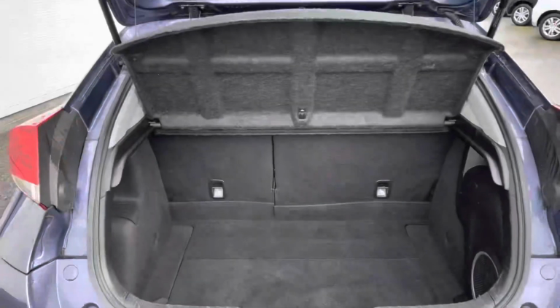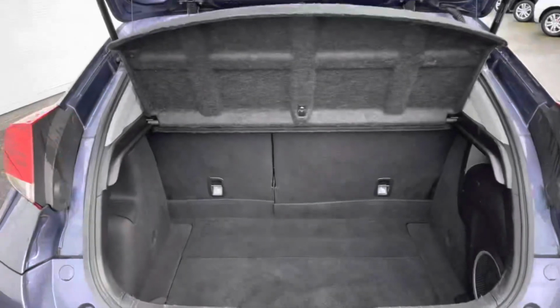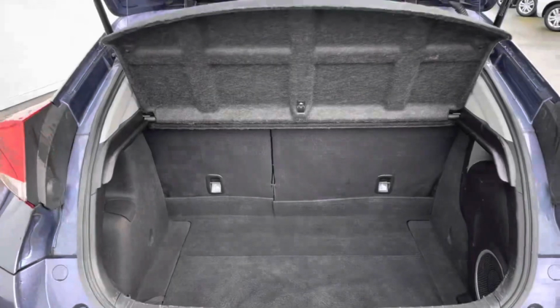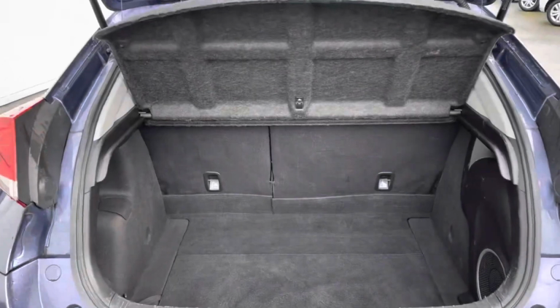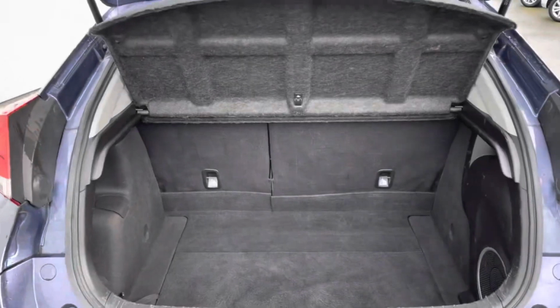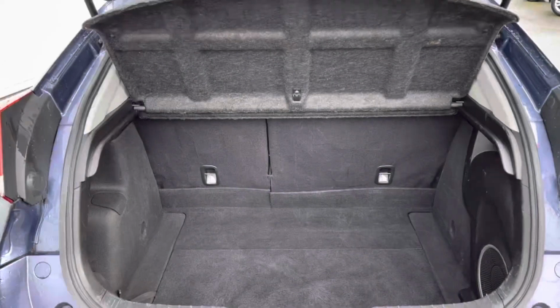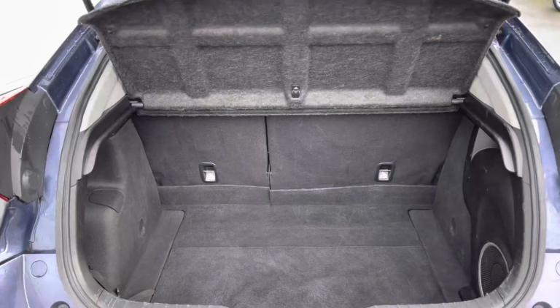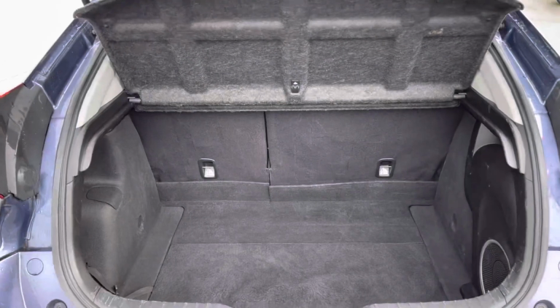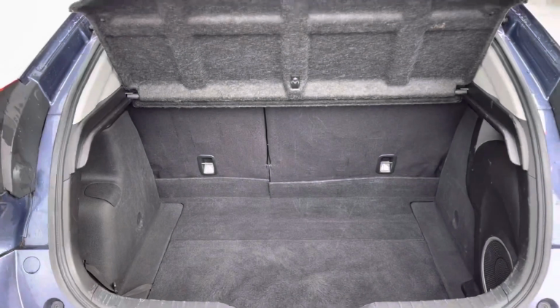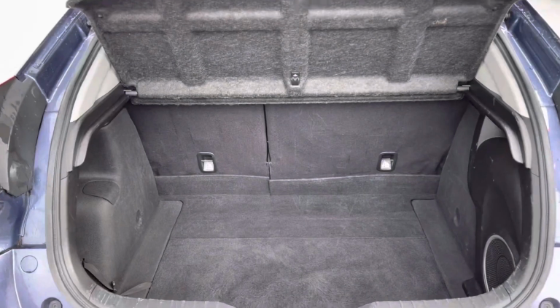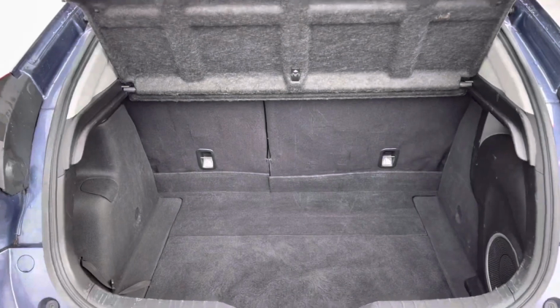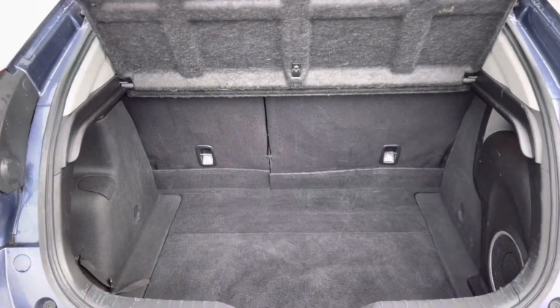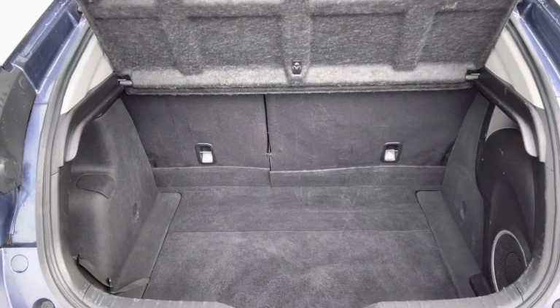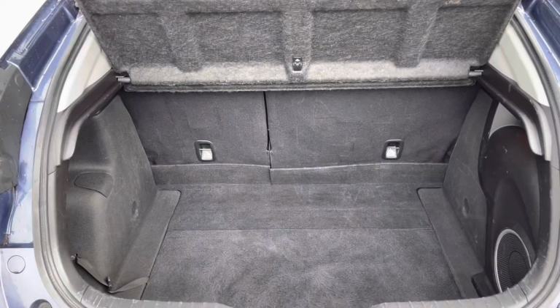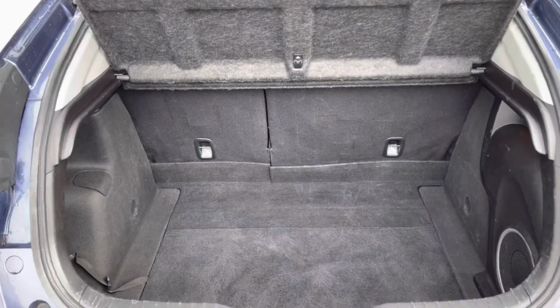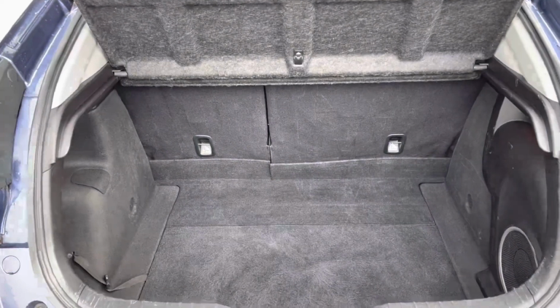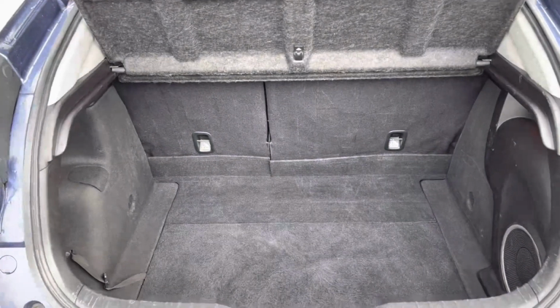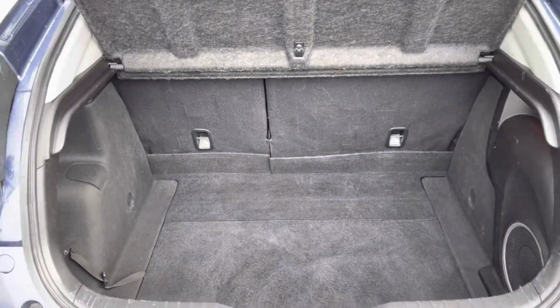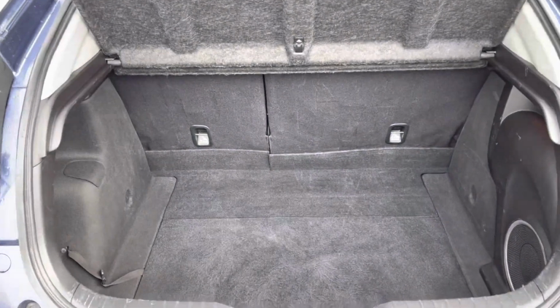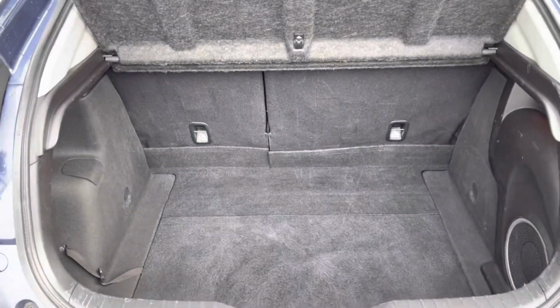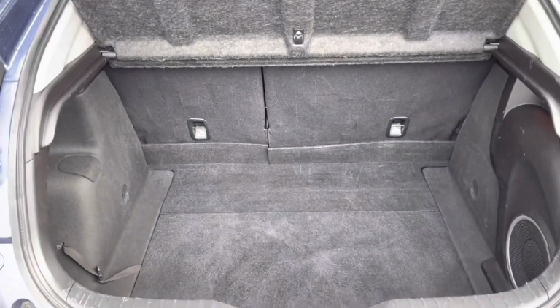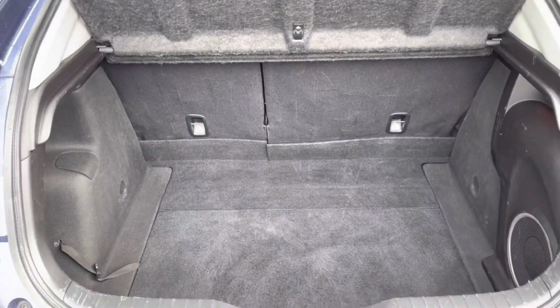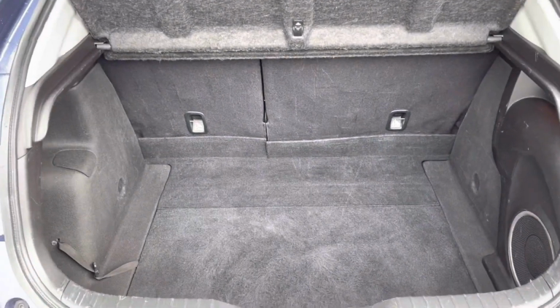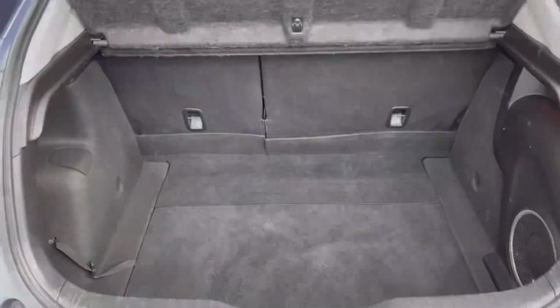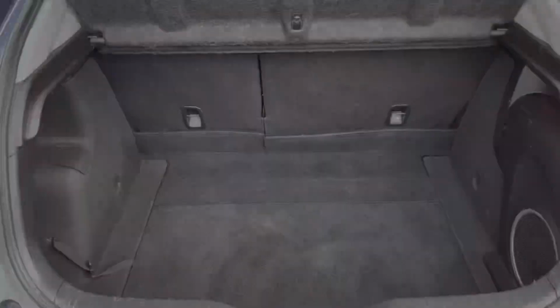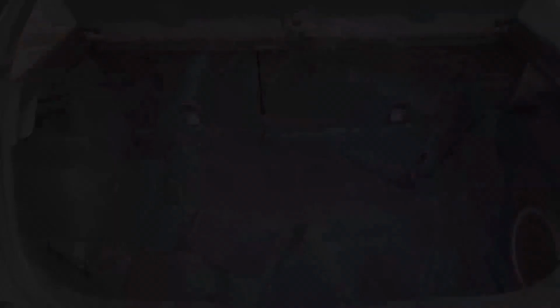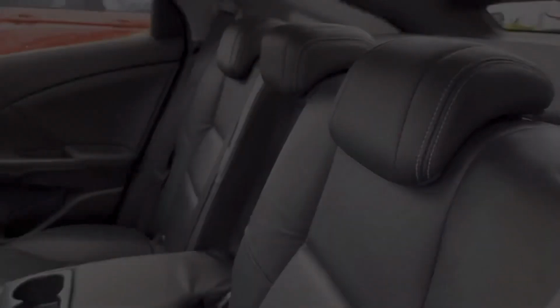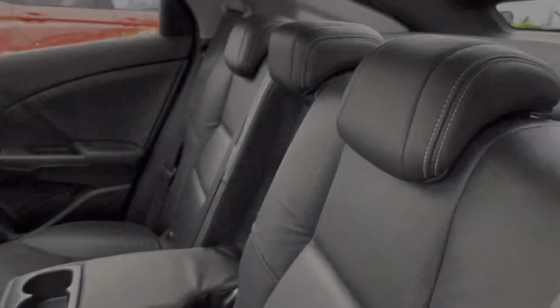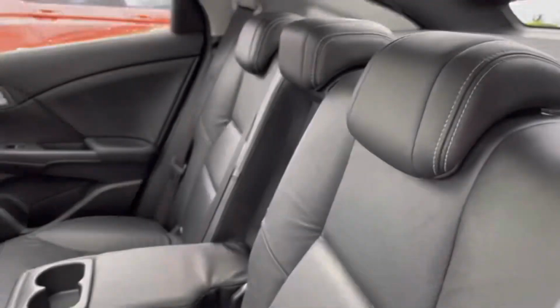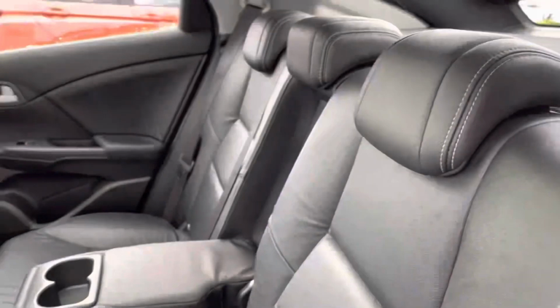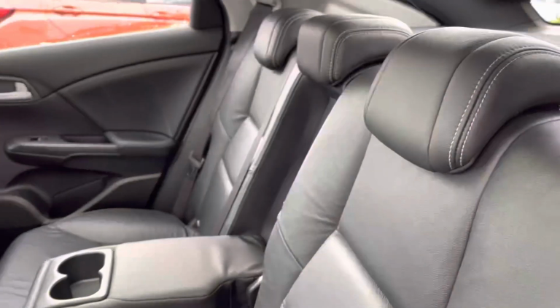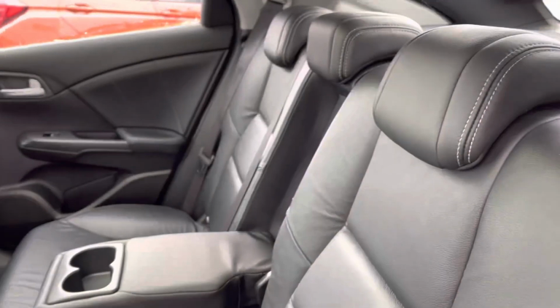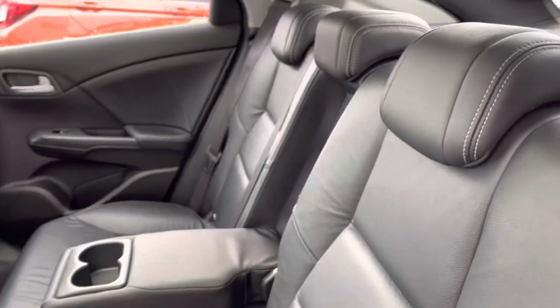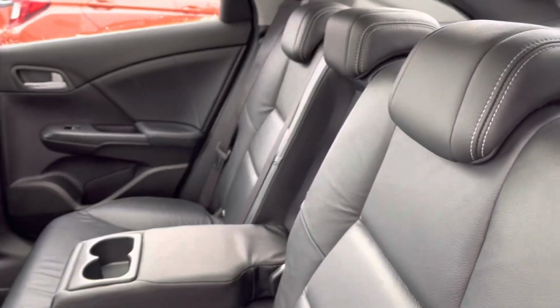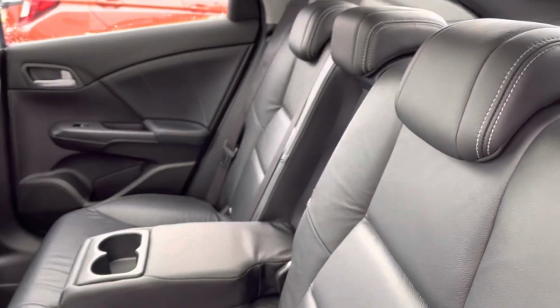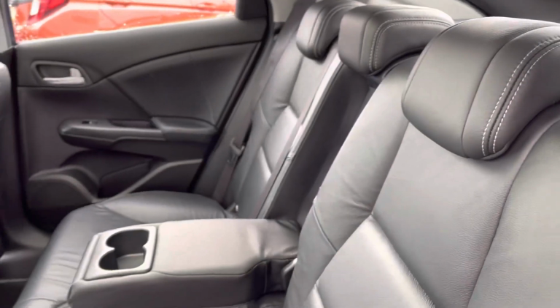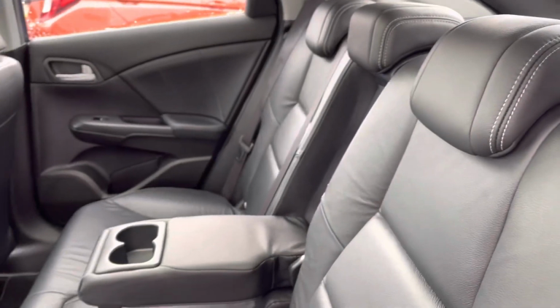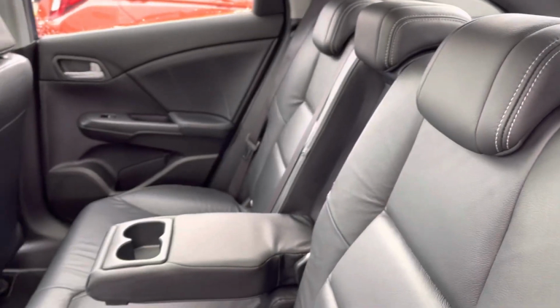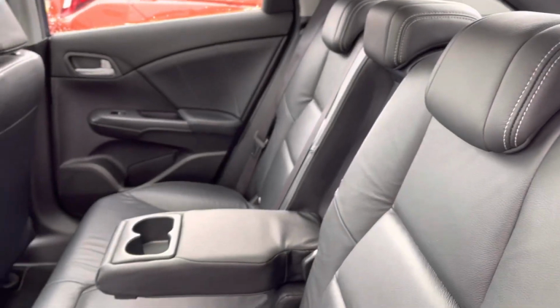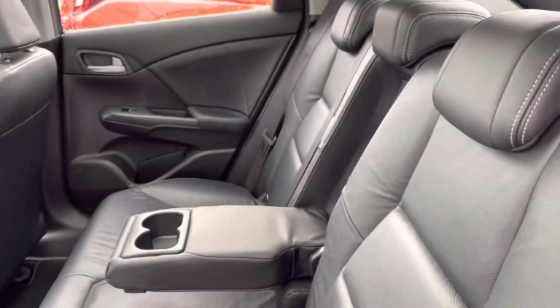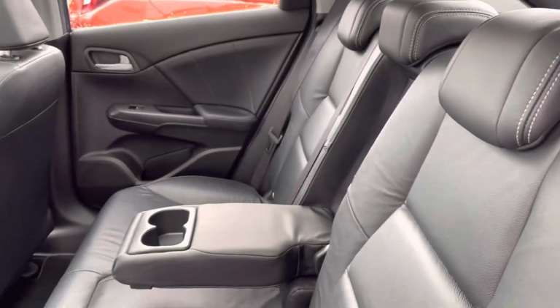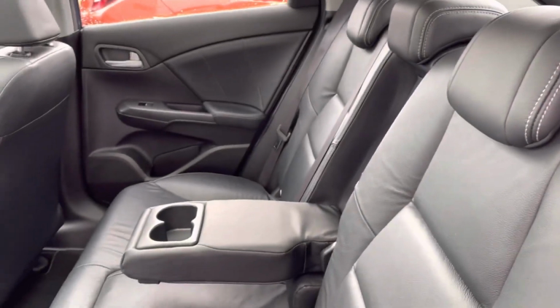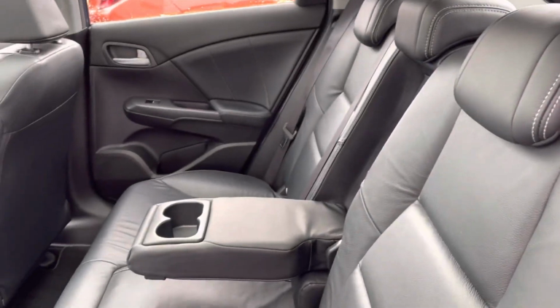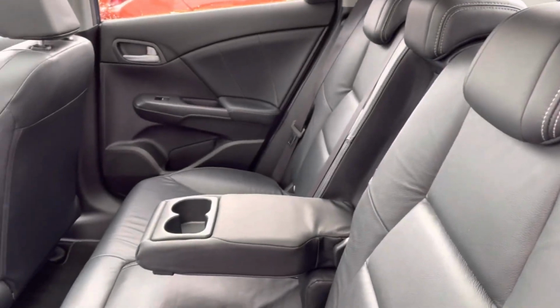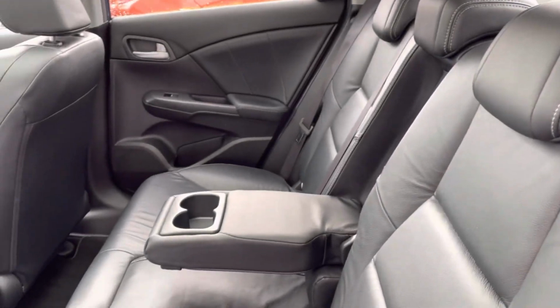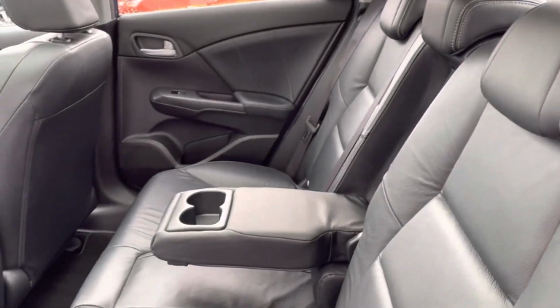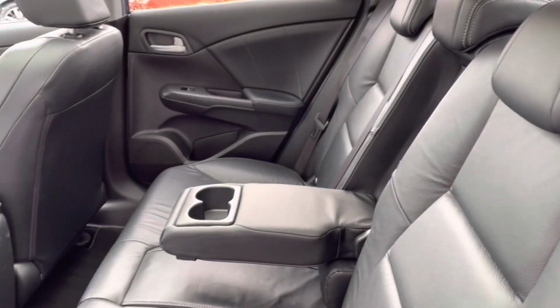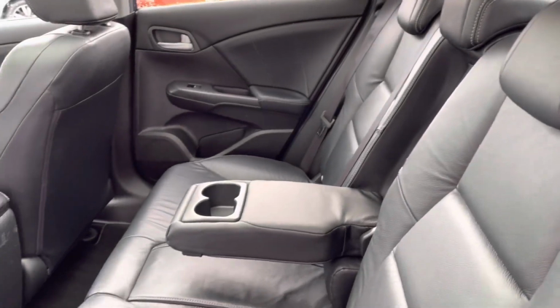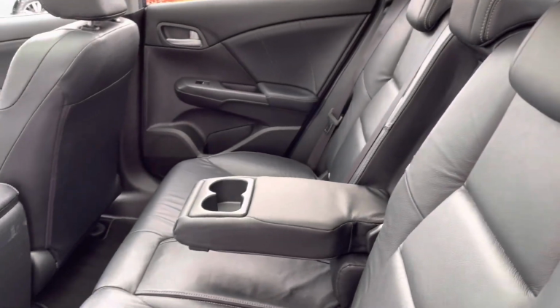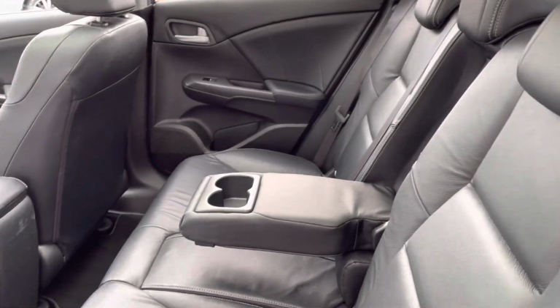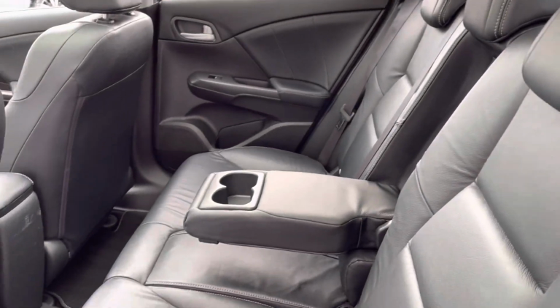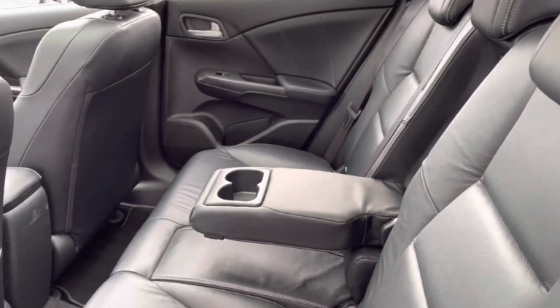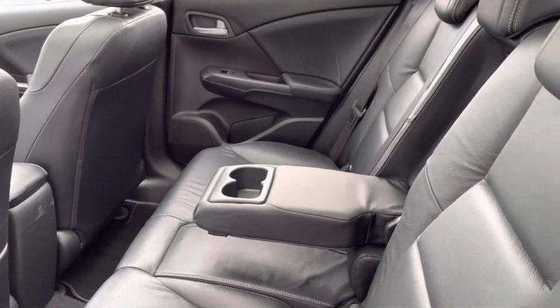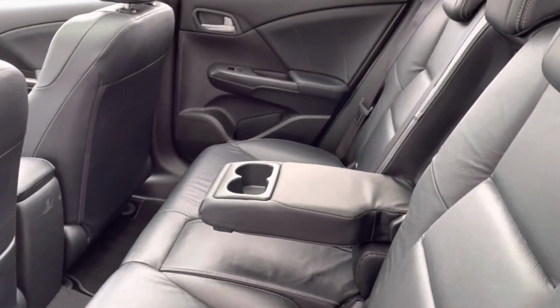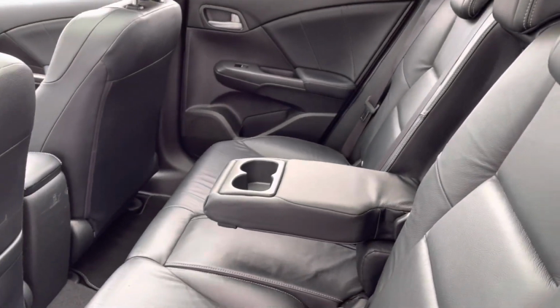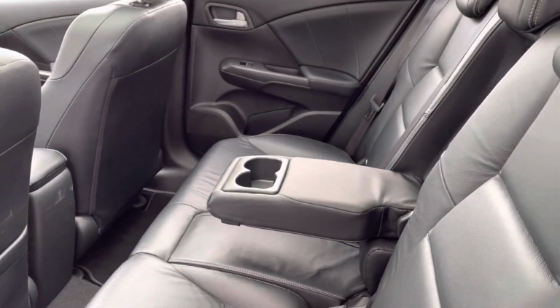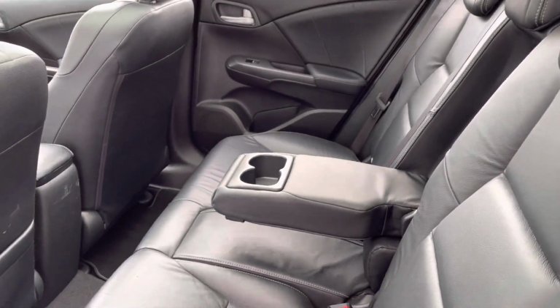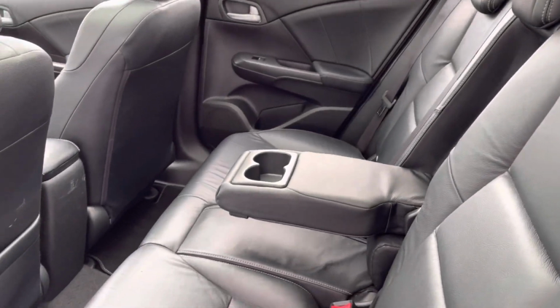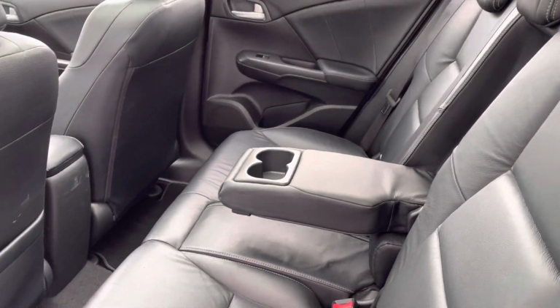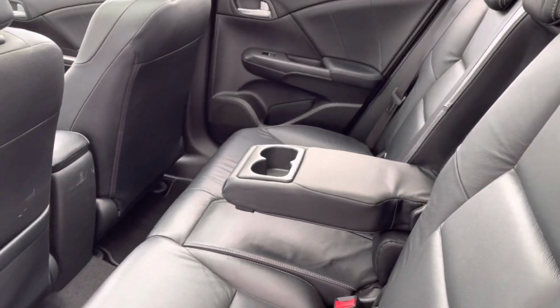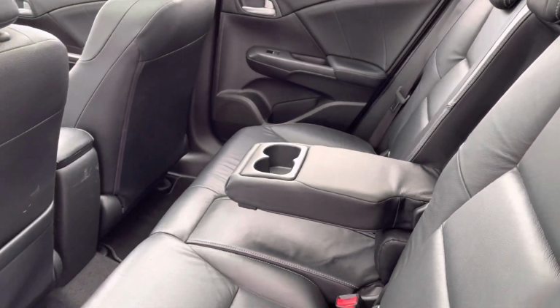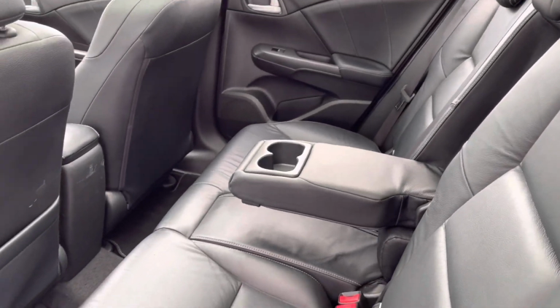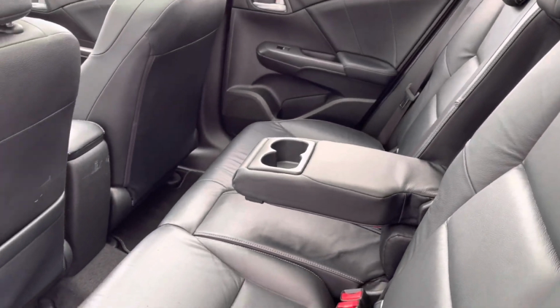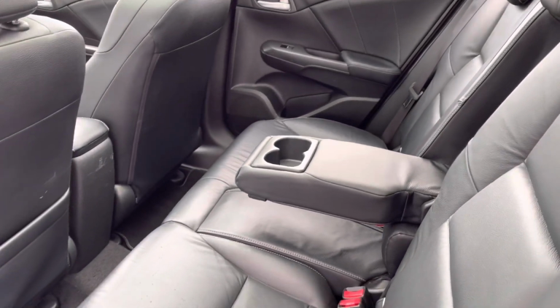You do also have plenty of space in your boot area, along with a full black leather interior finish — very comfortable and easy to maintain.